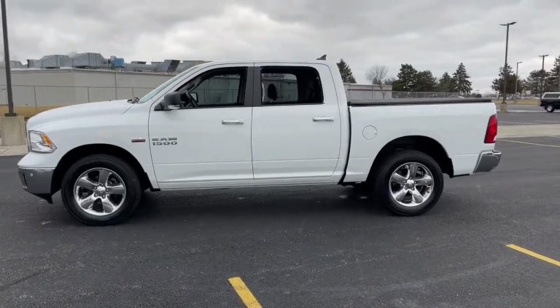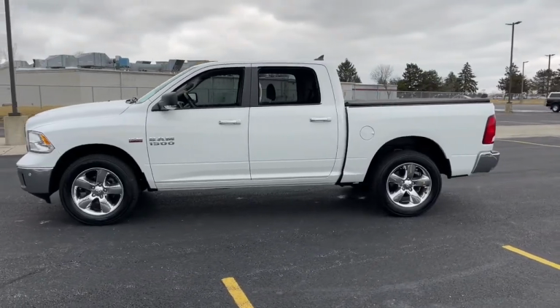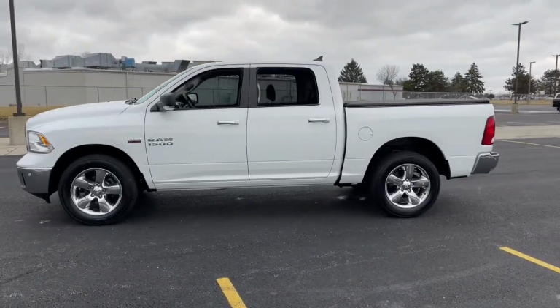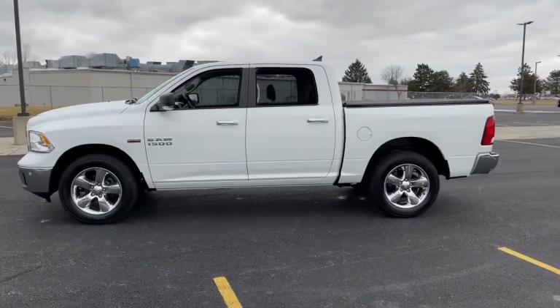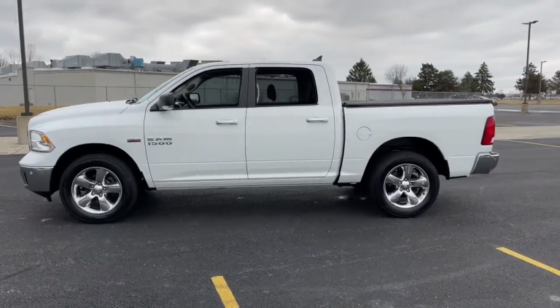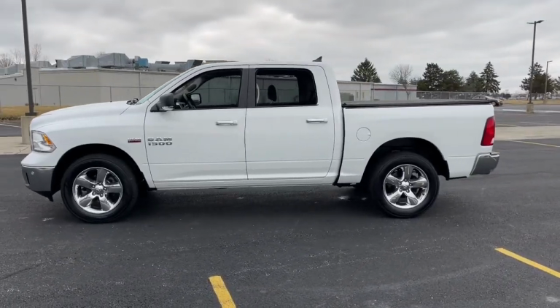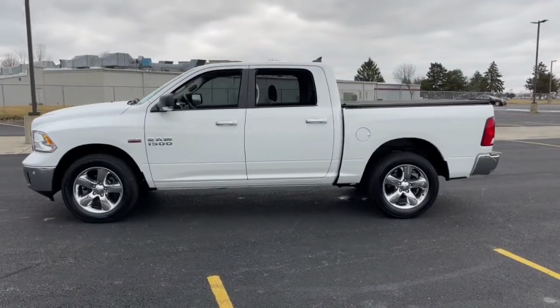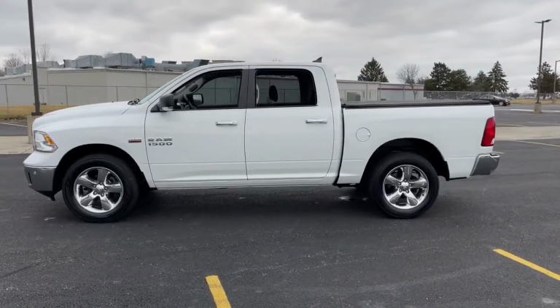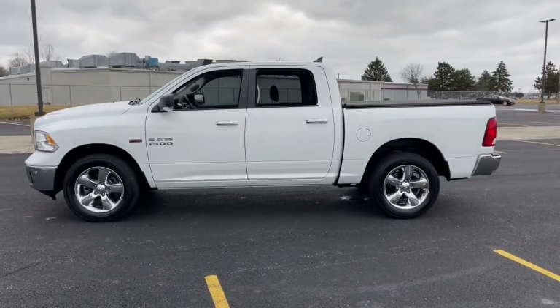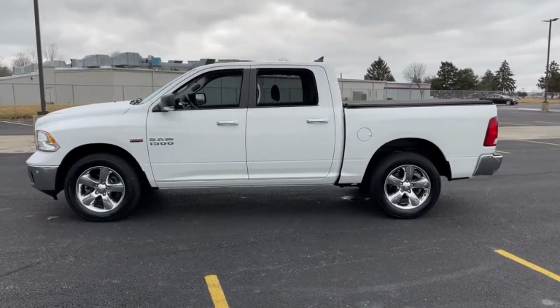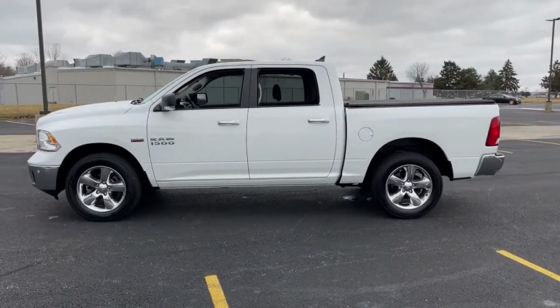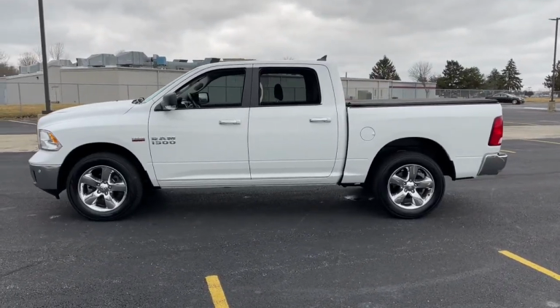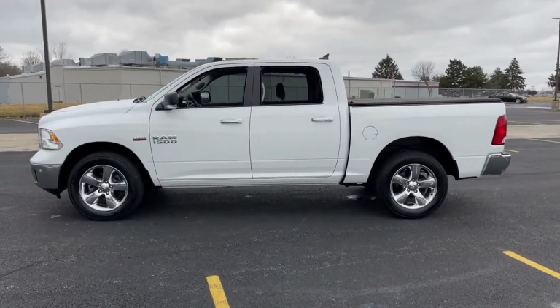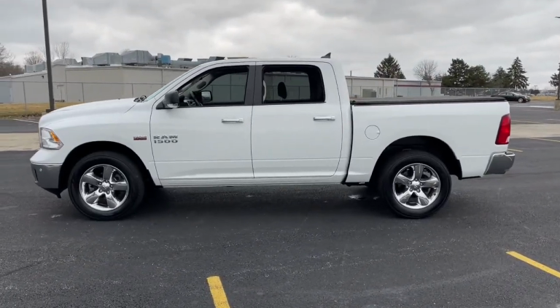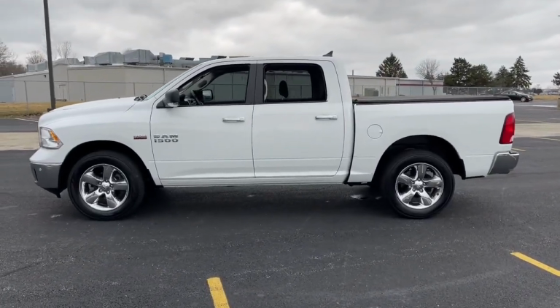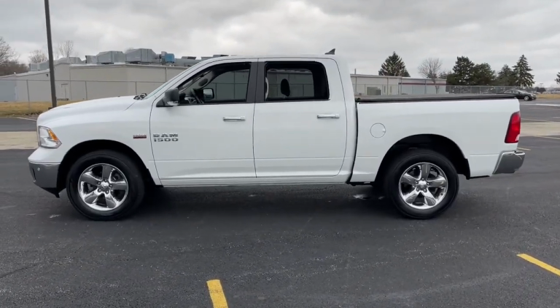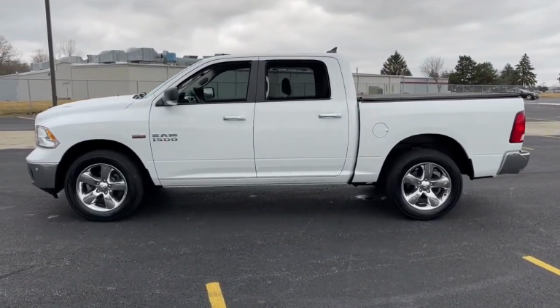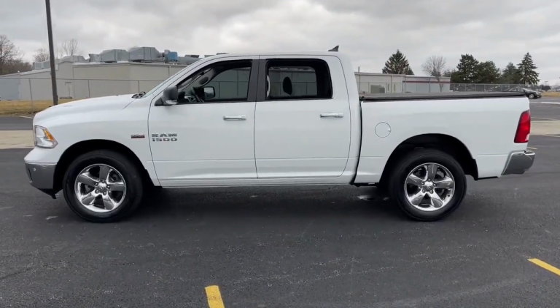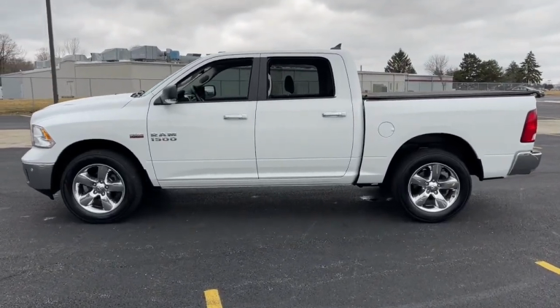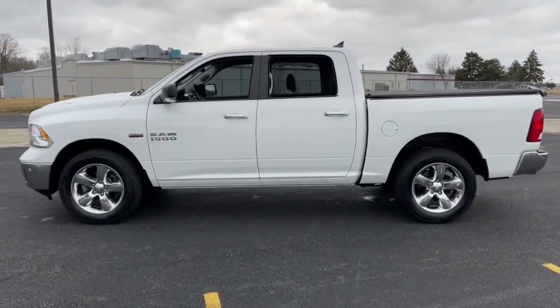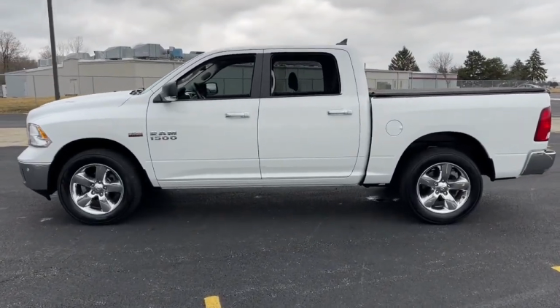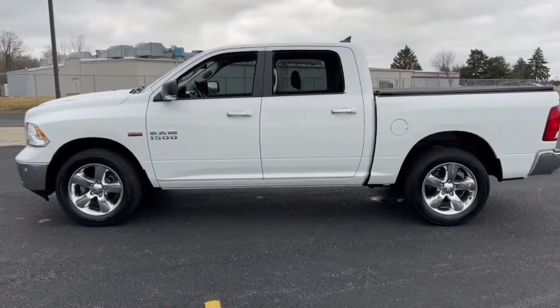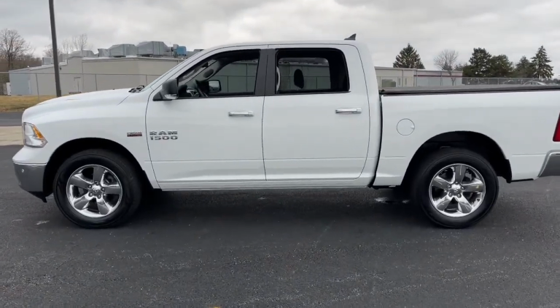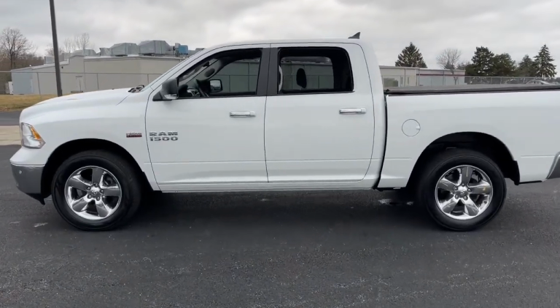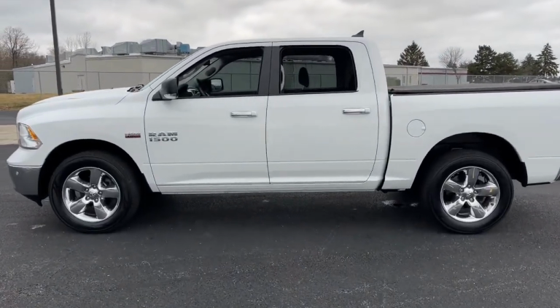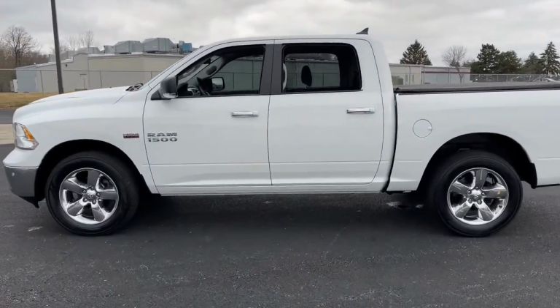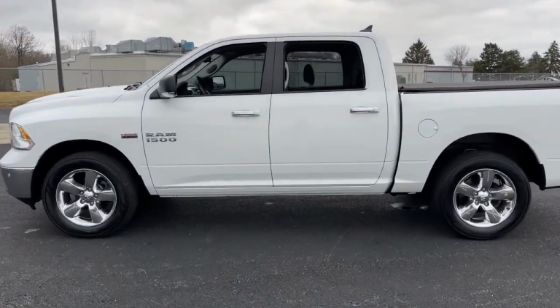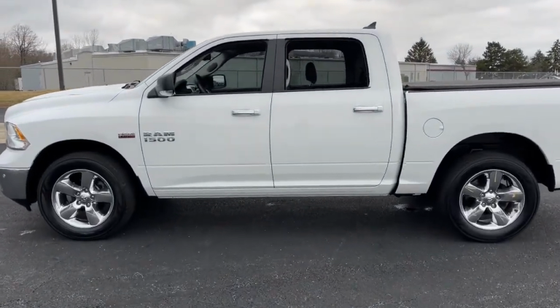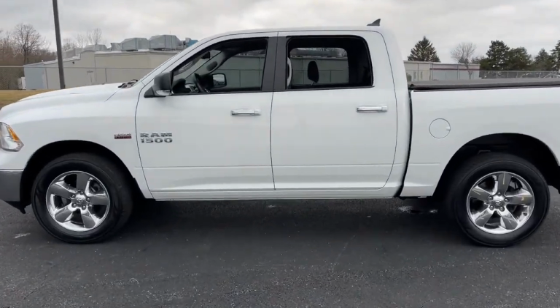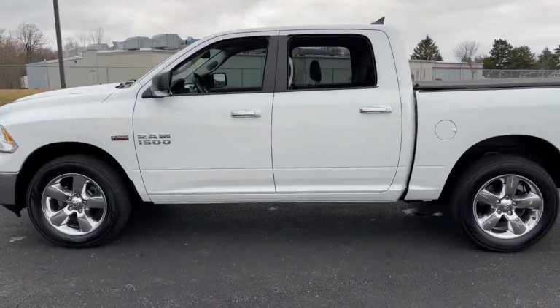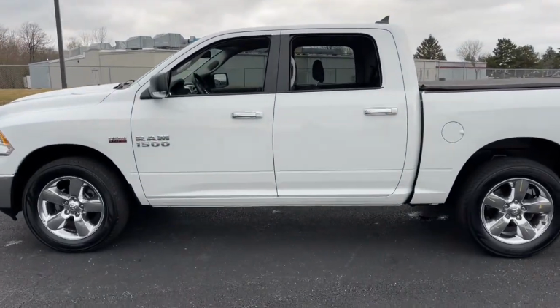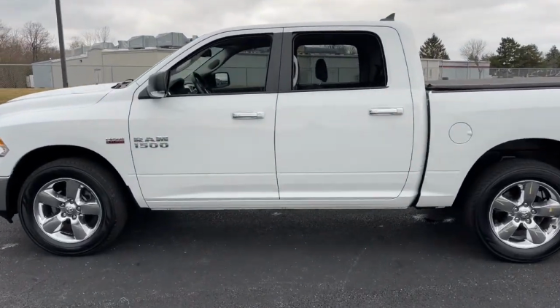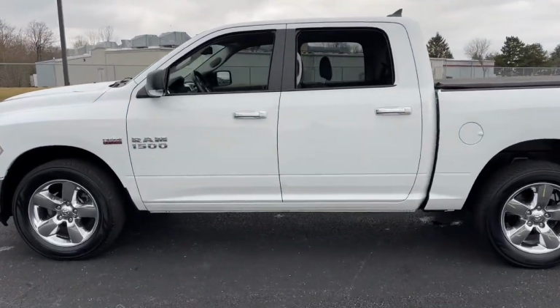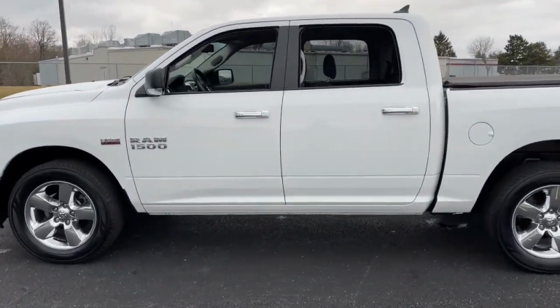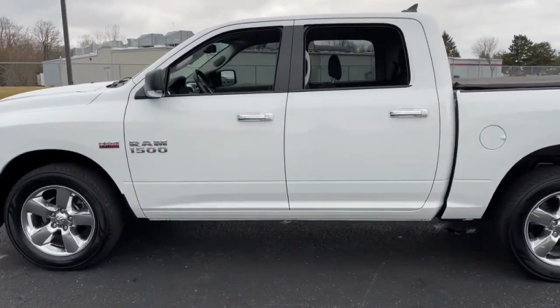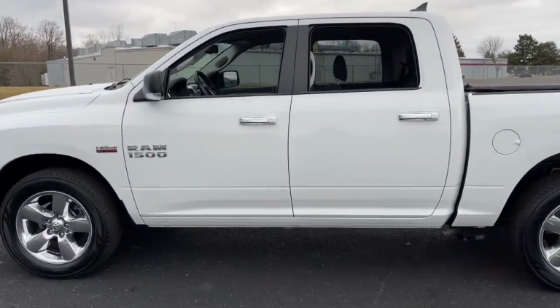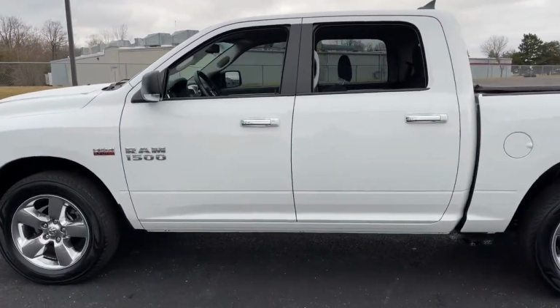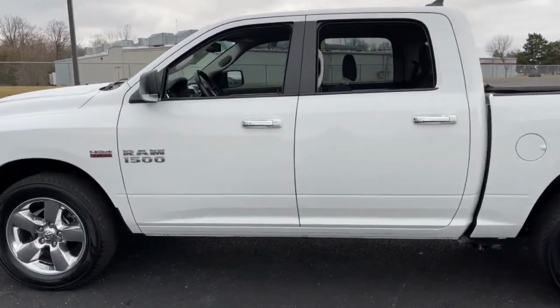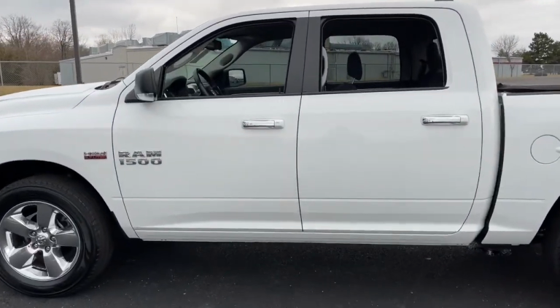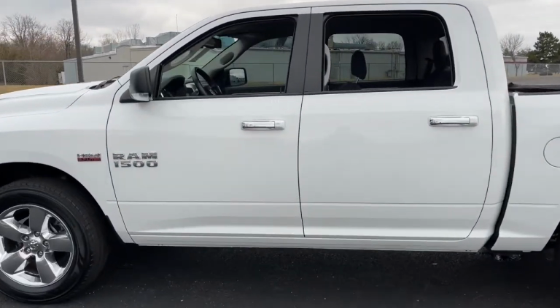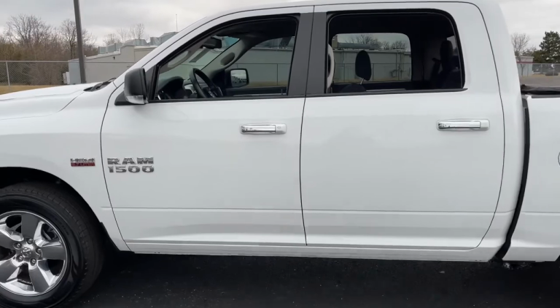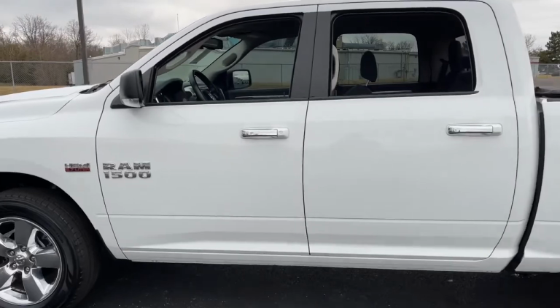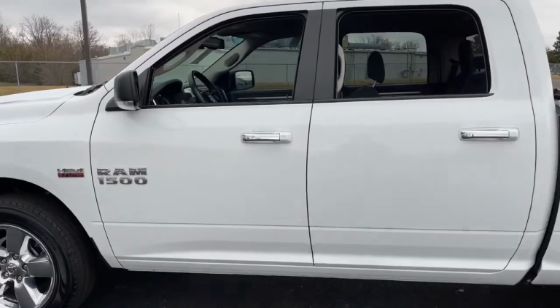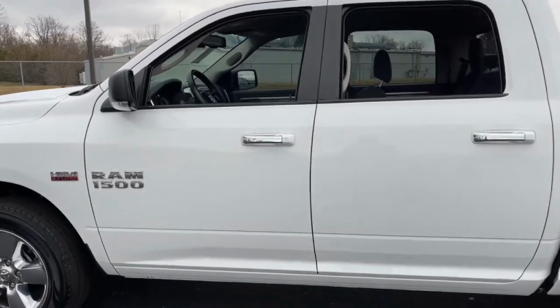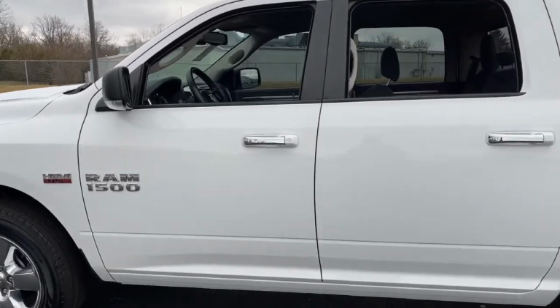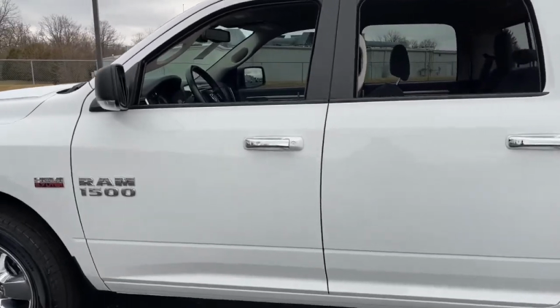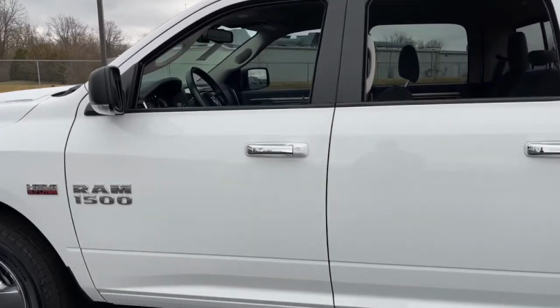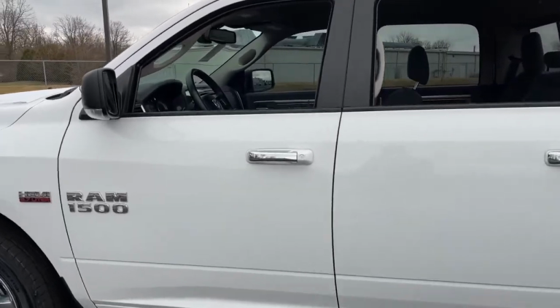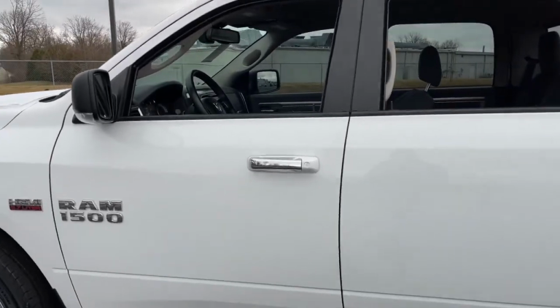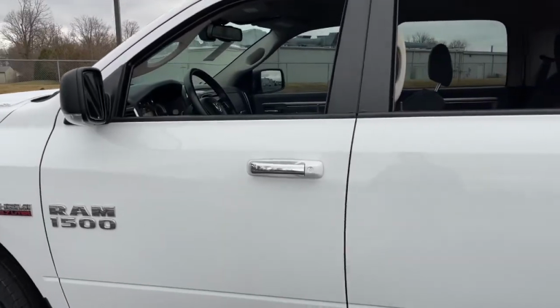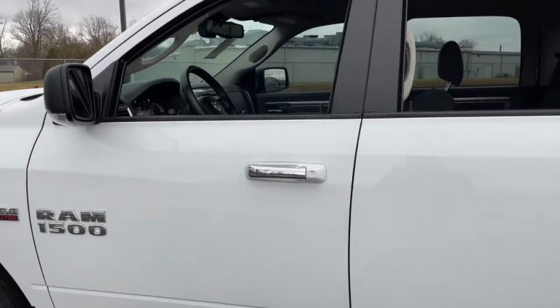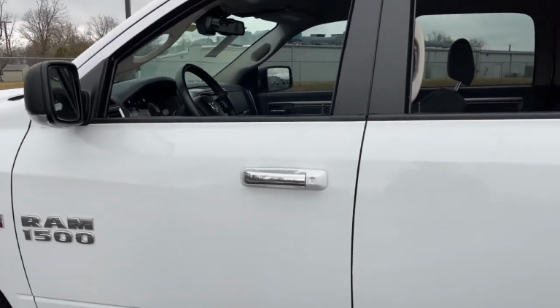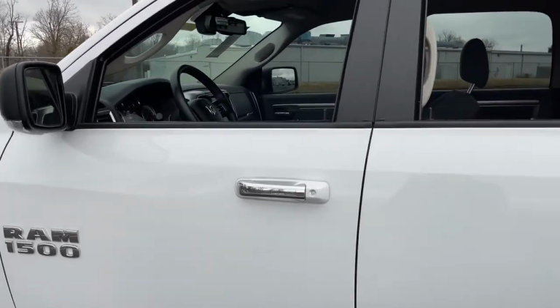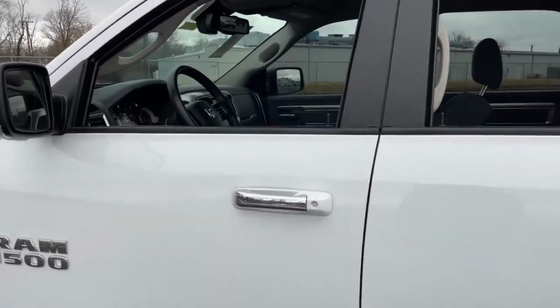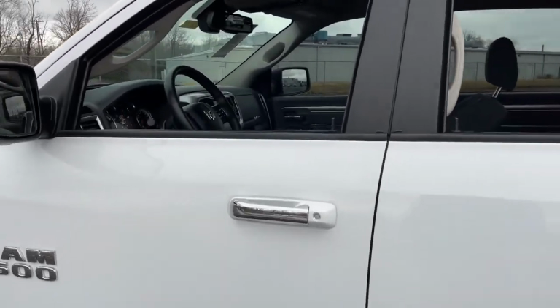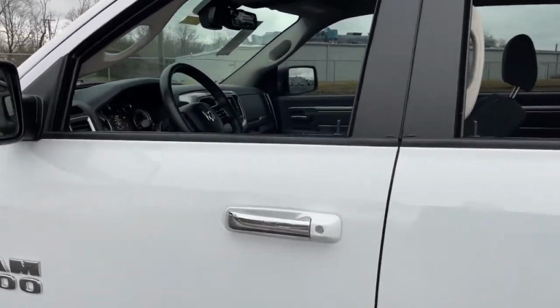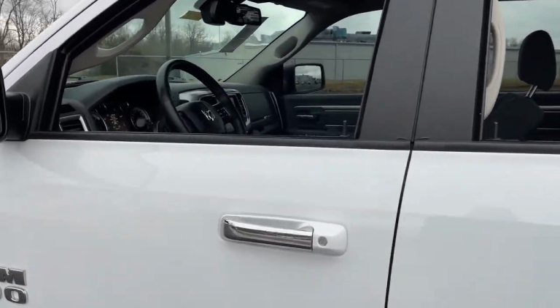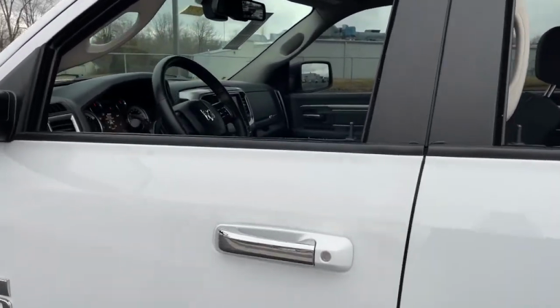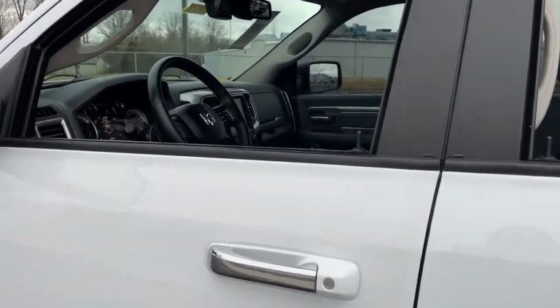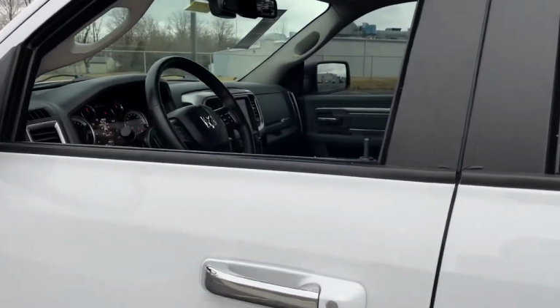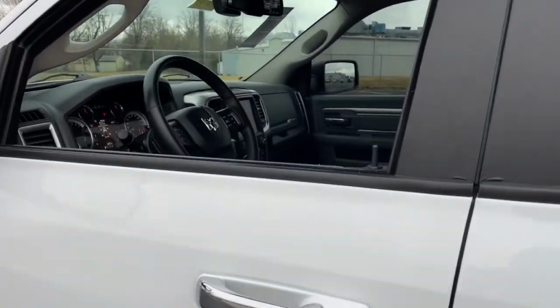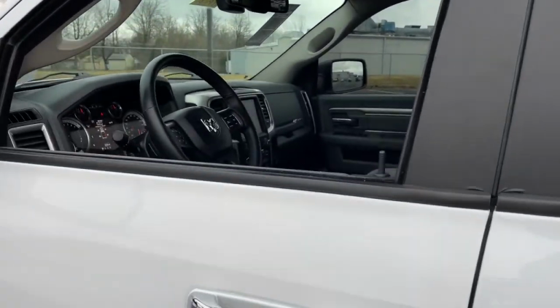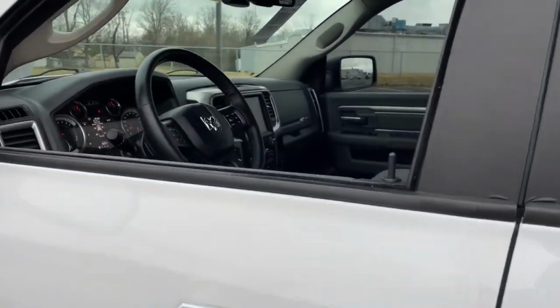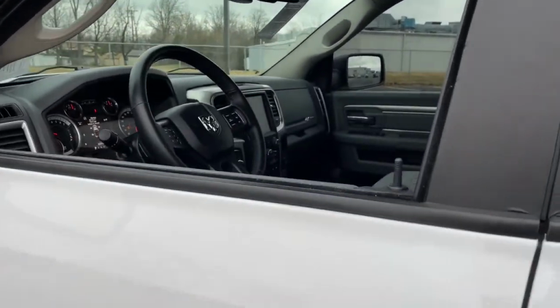Keyless entry, remote engine start, backup camera, fog lamps, electronic stability control,